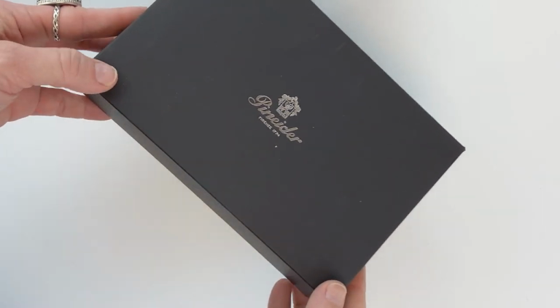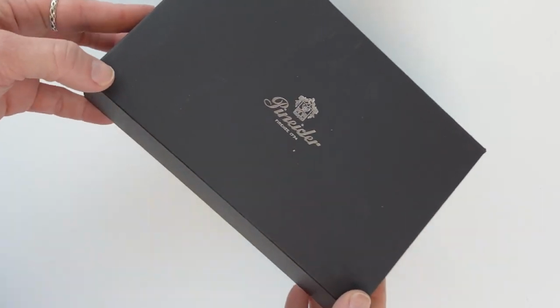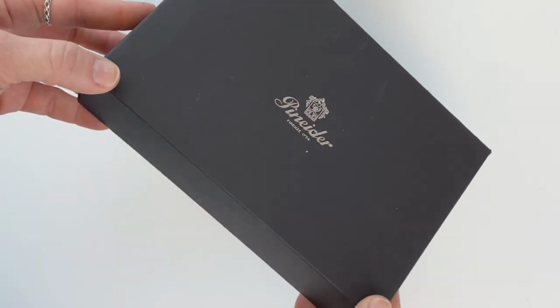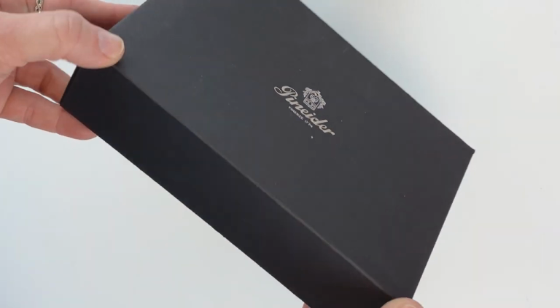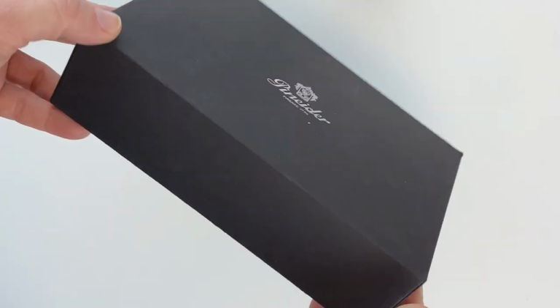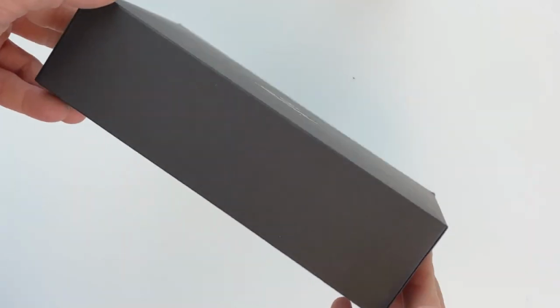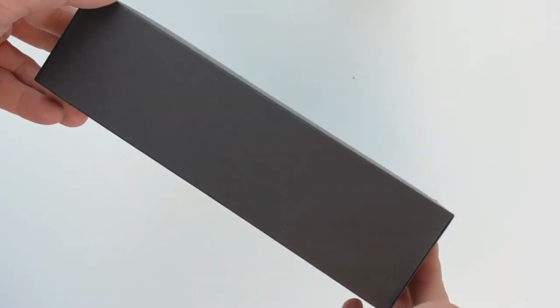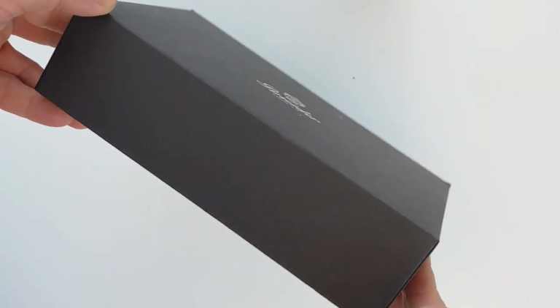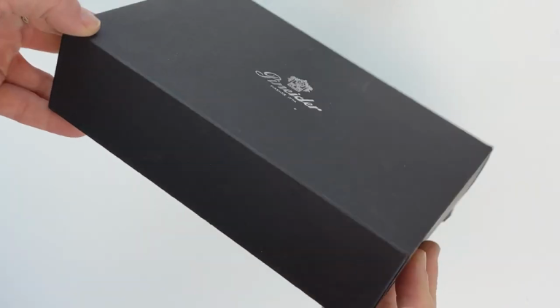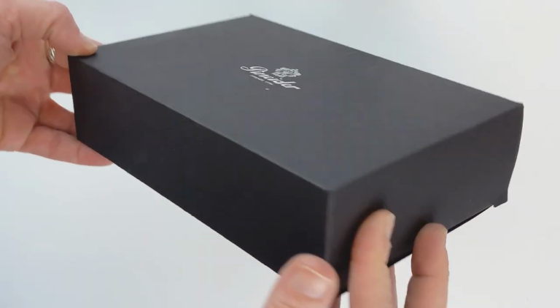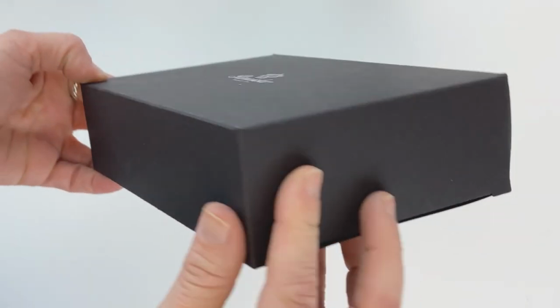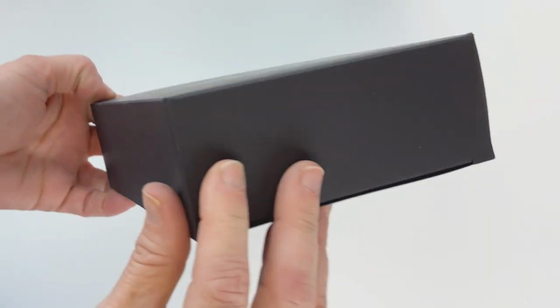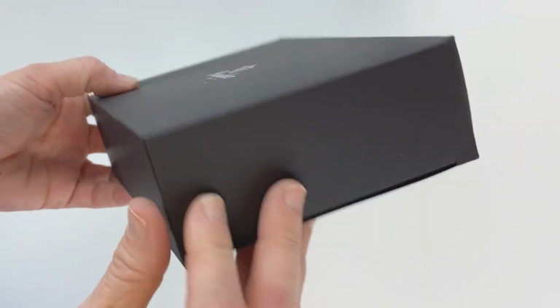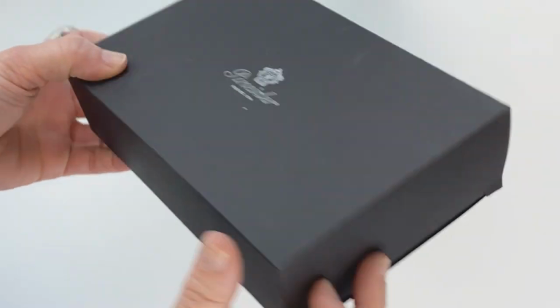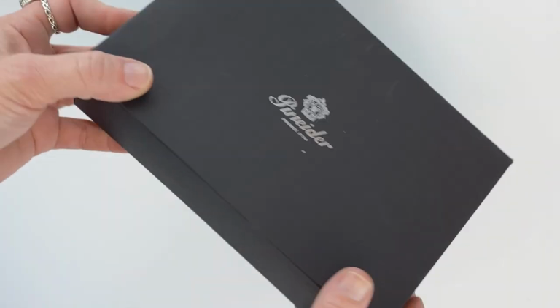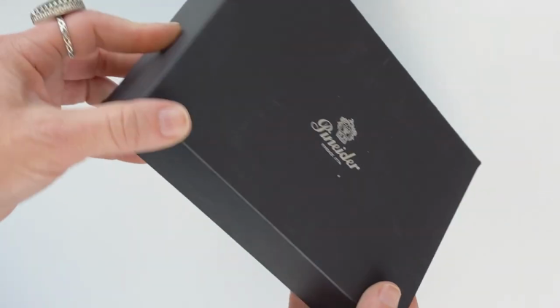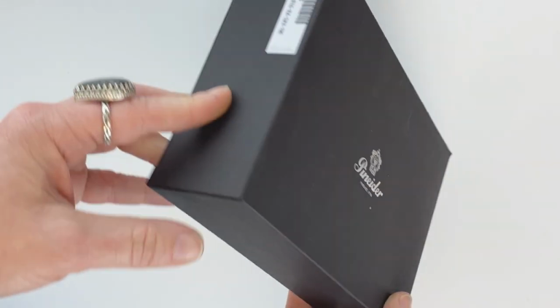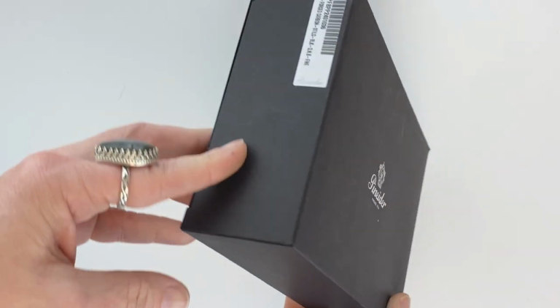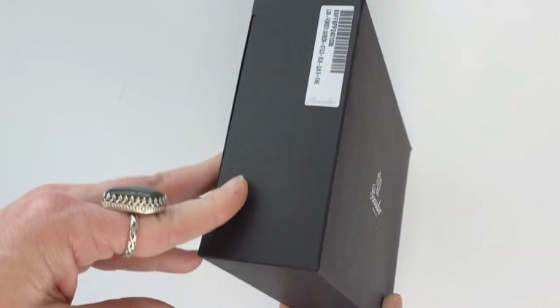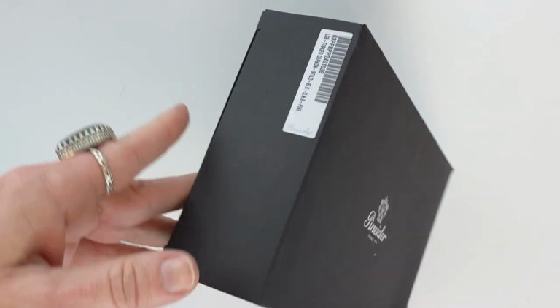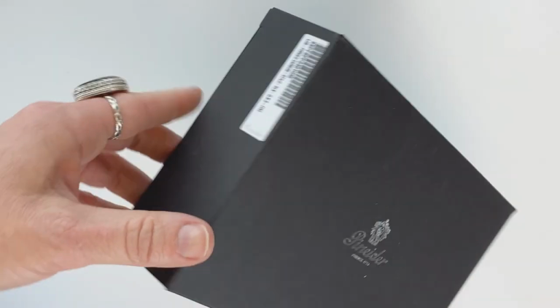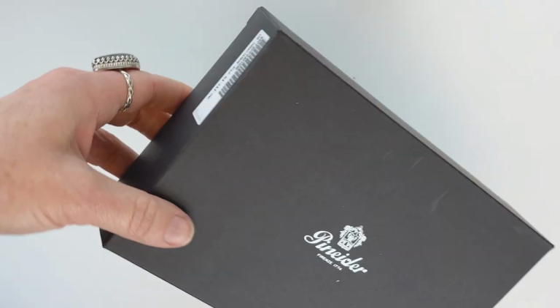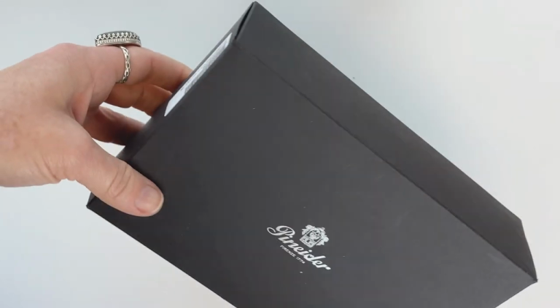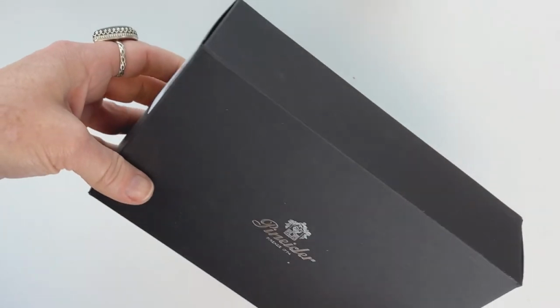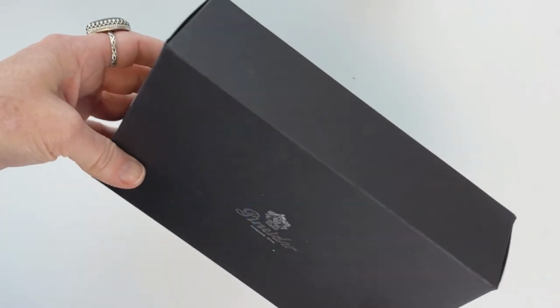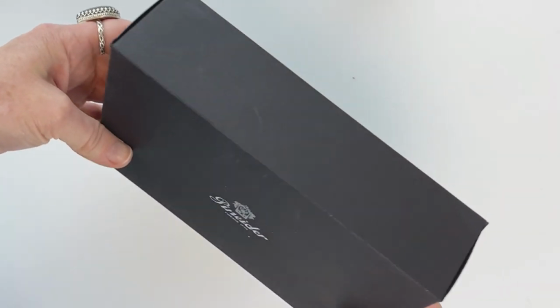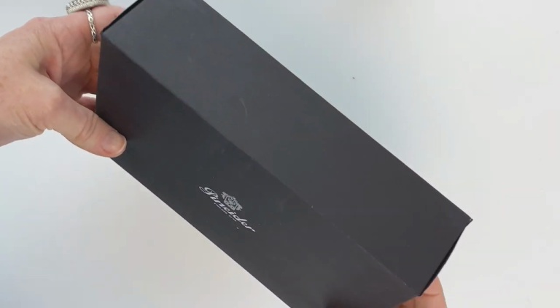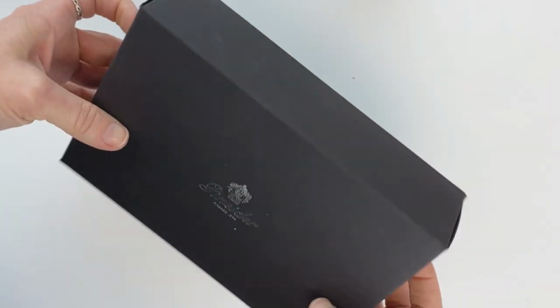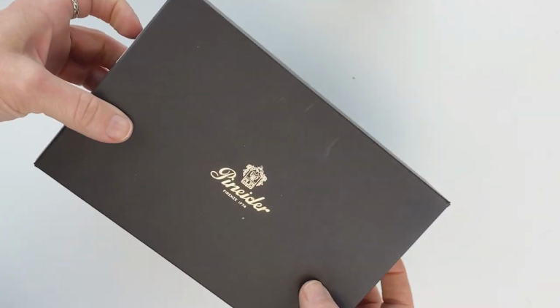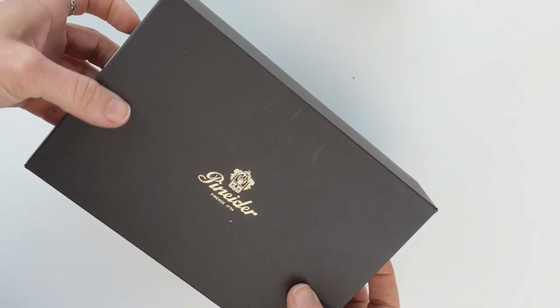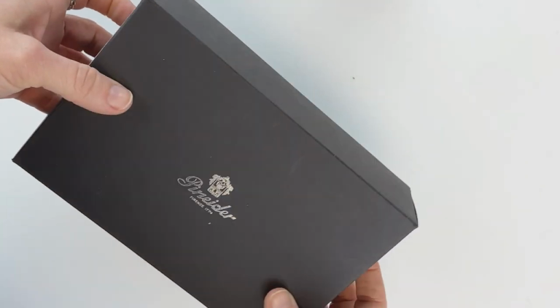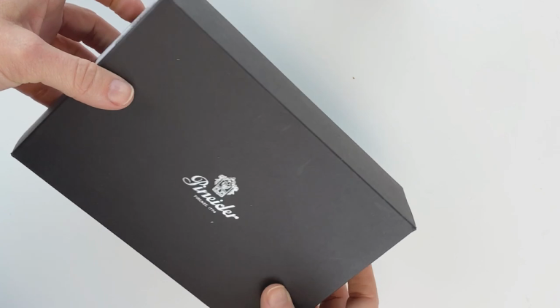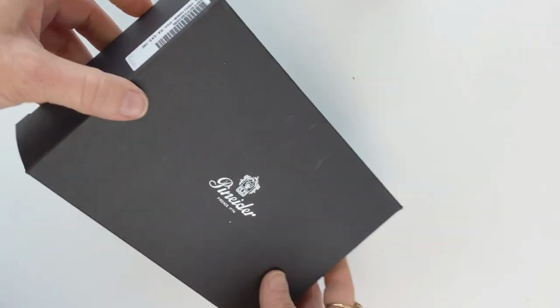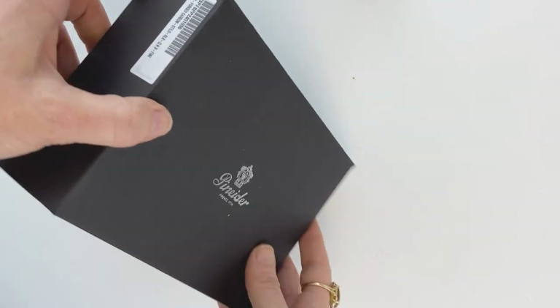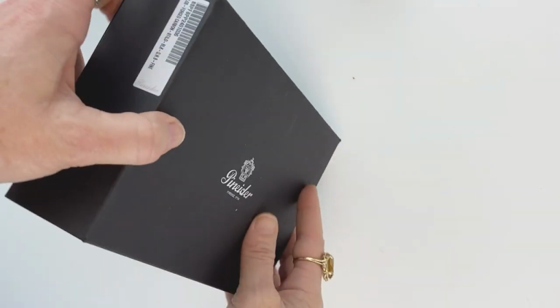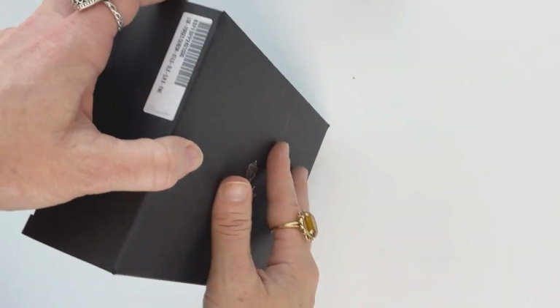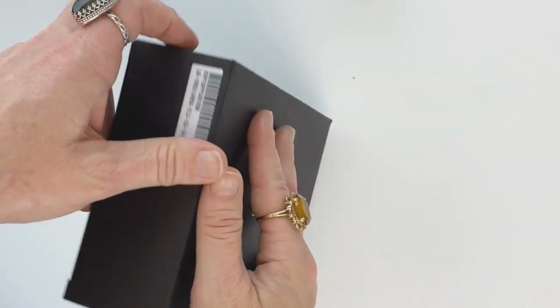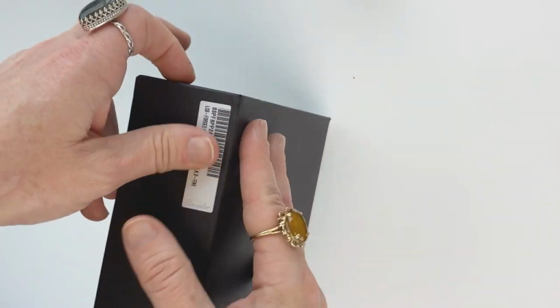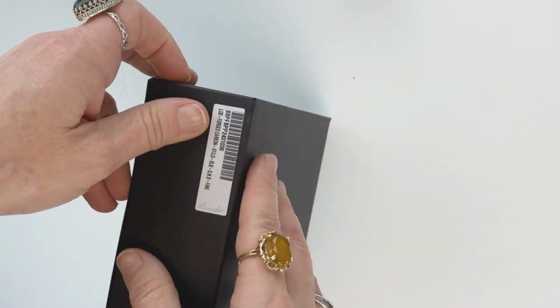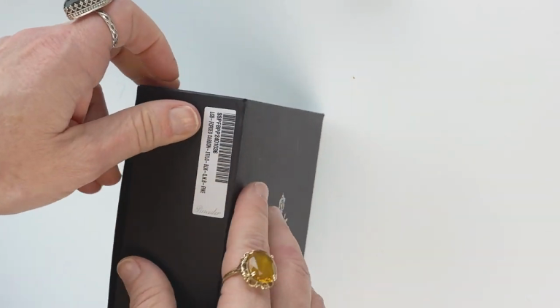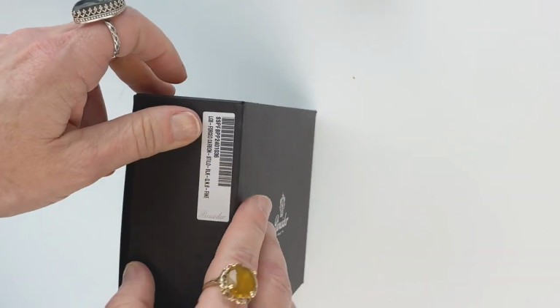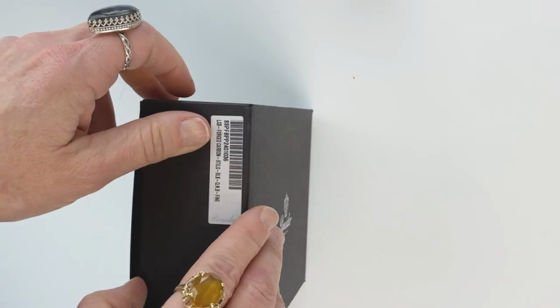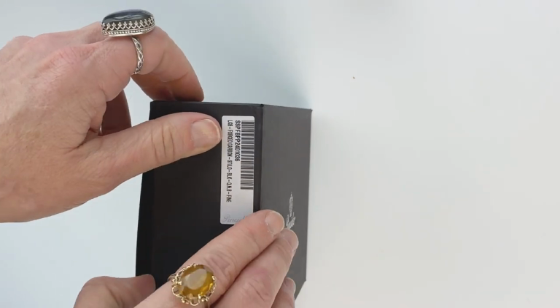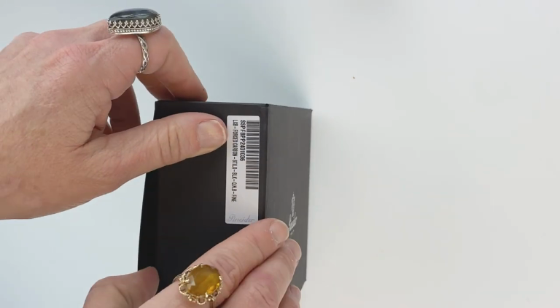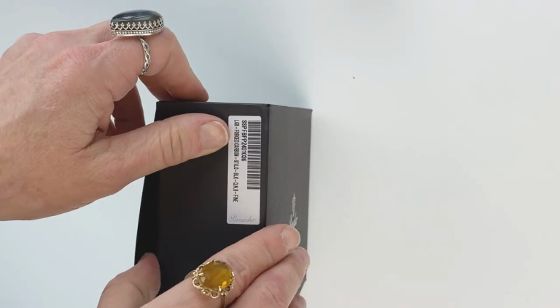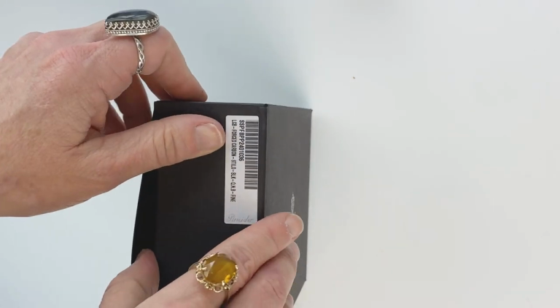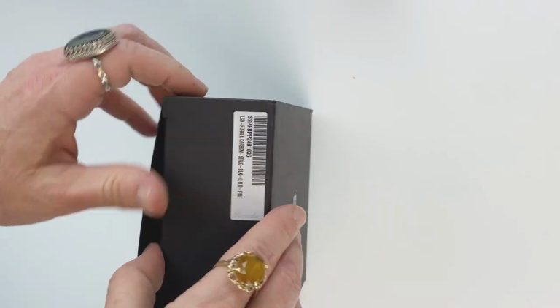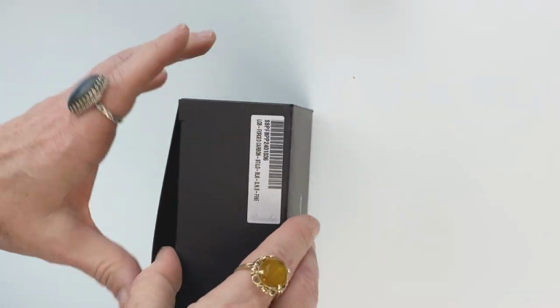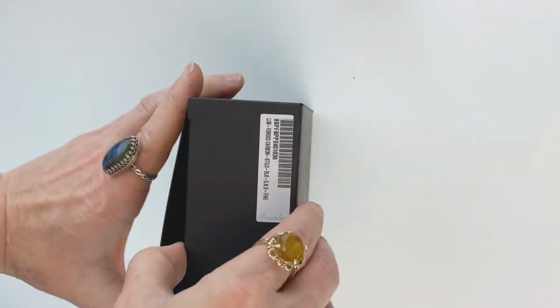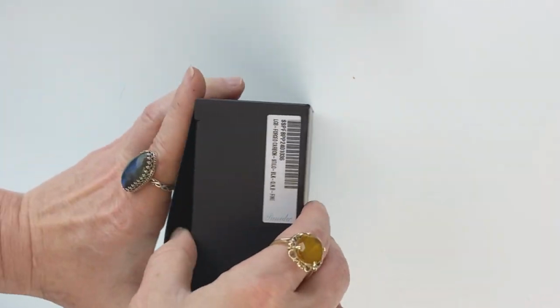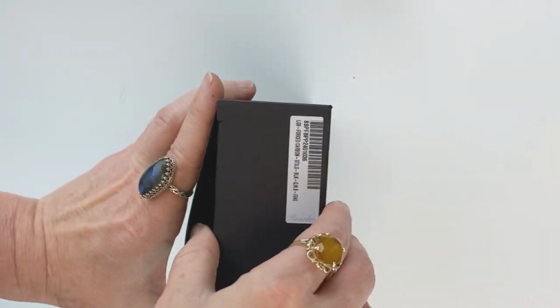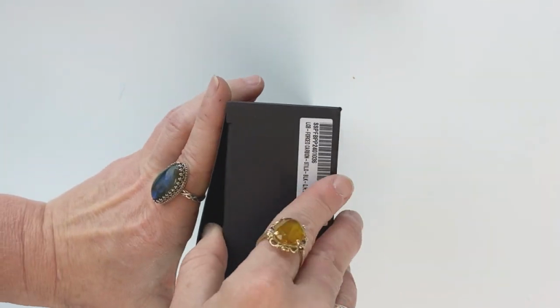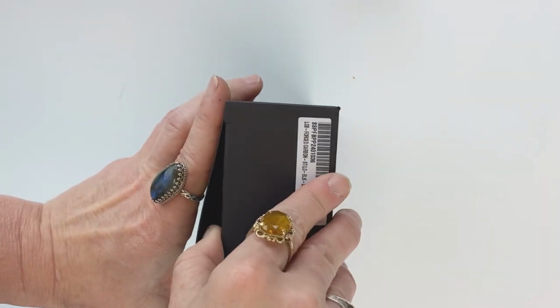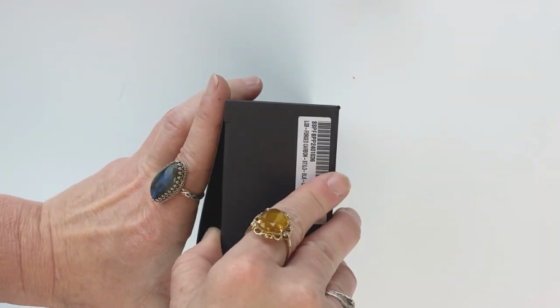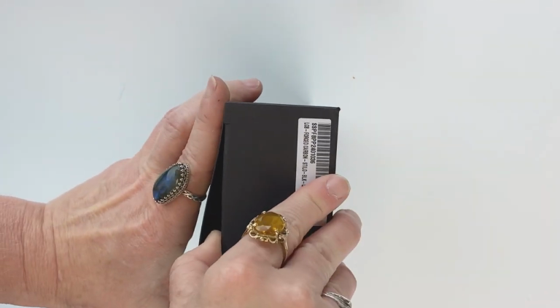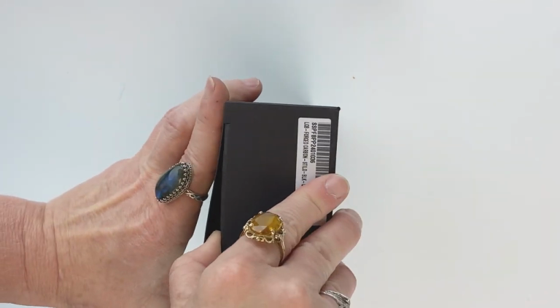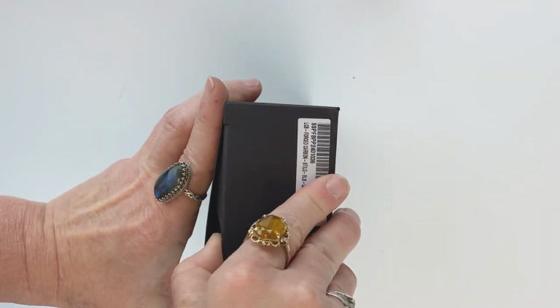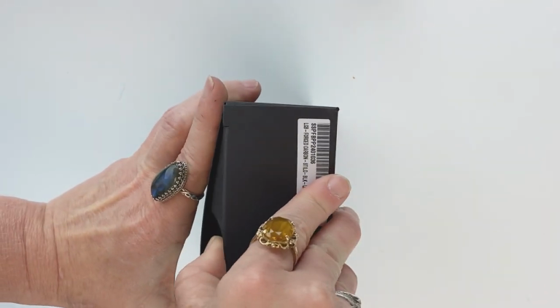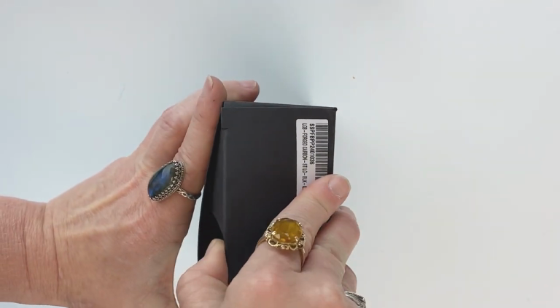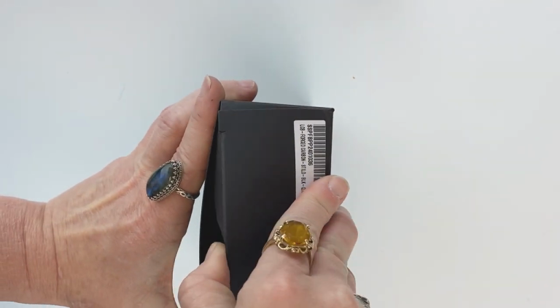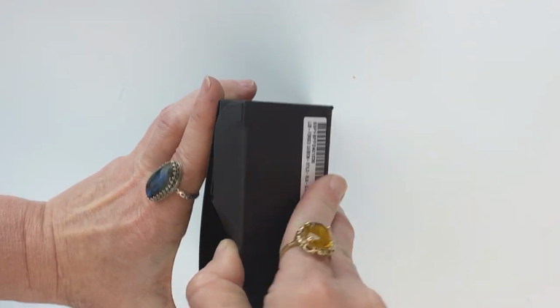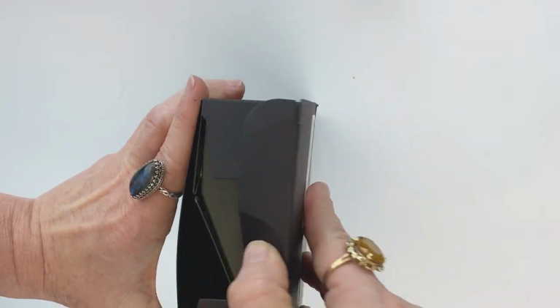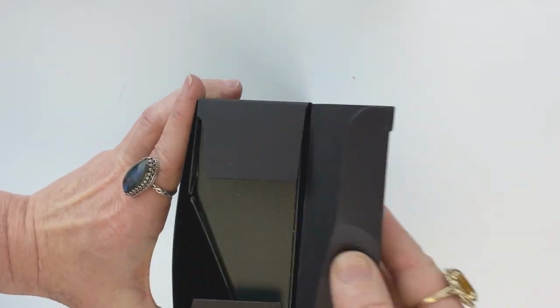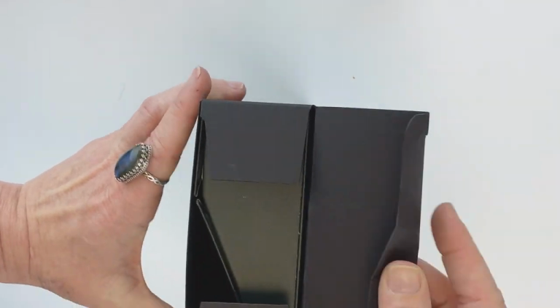Today we're going to take a look at a Piniter pen. This is the La Grande Belleza Forged Carbon Fiber Fountain Pen.